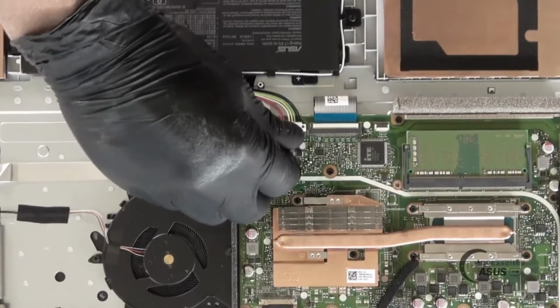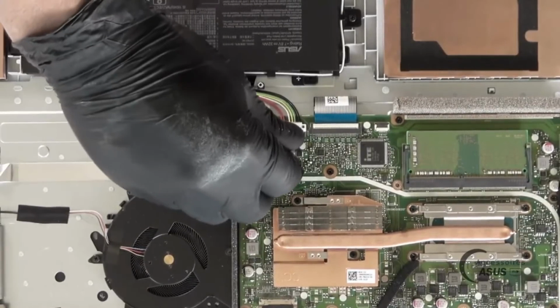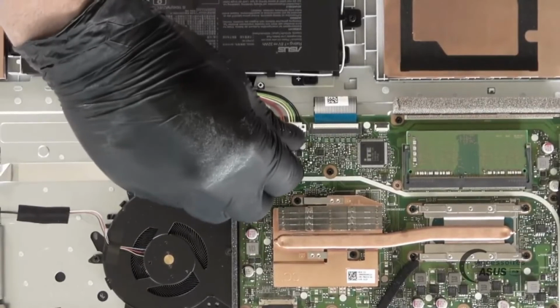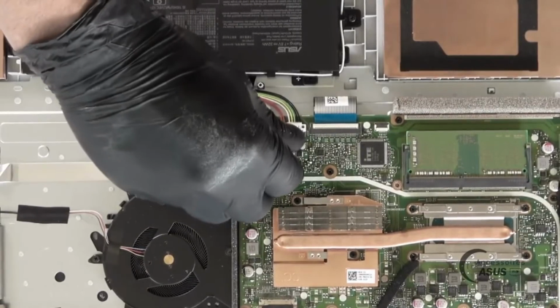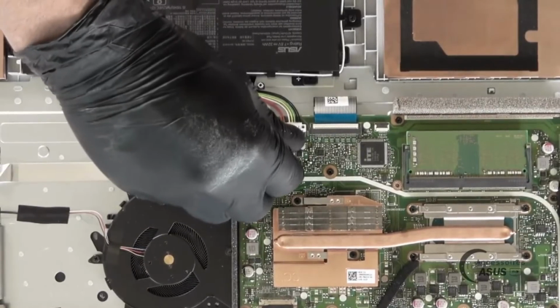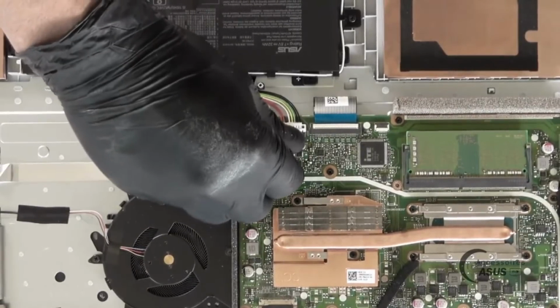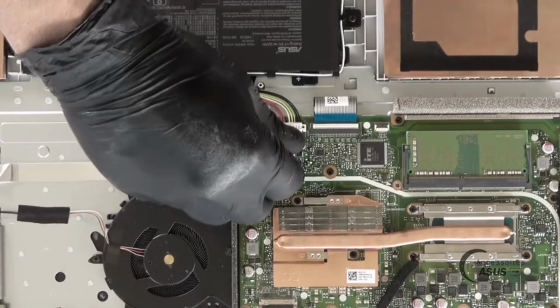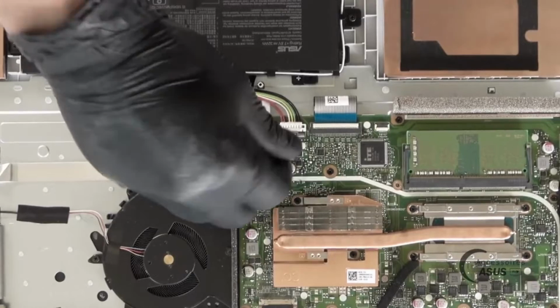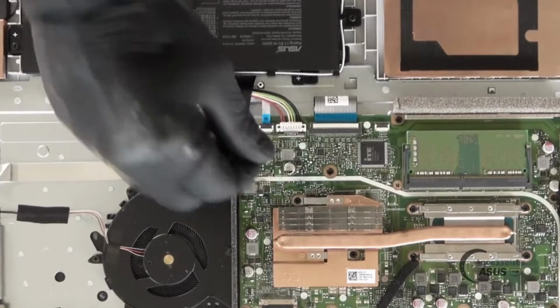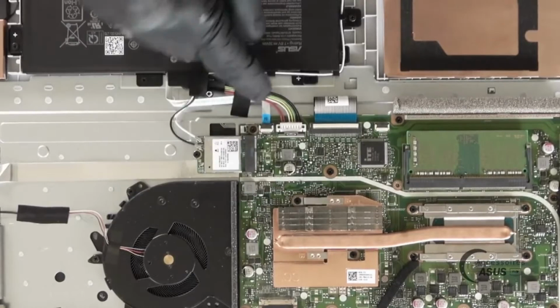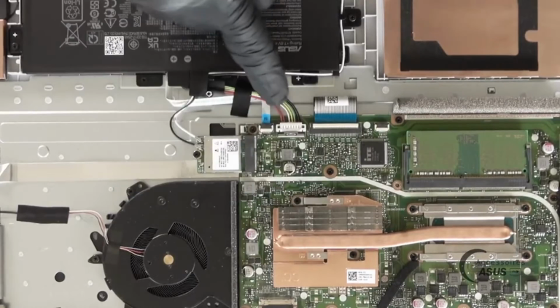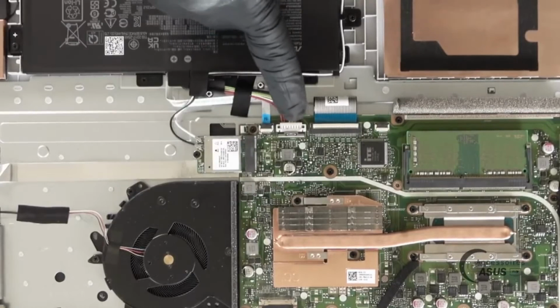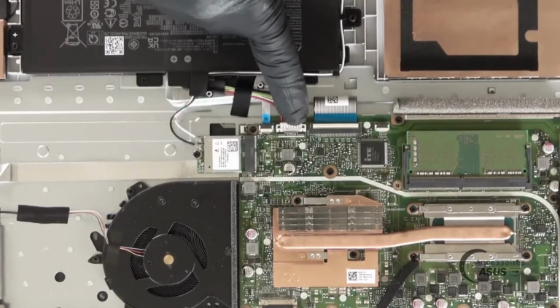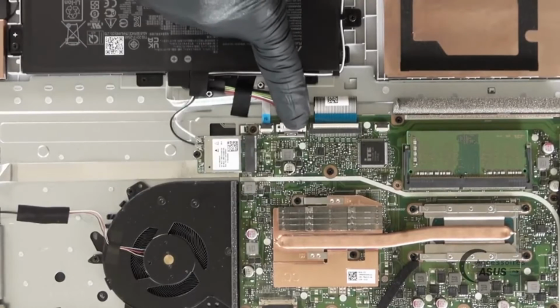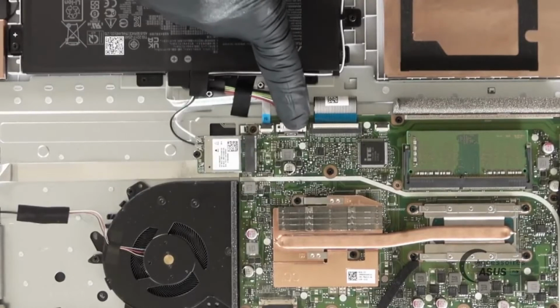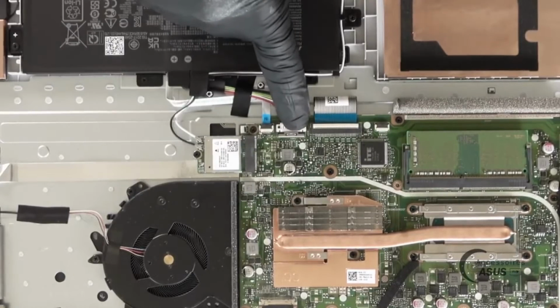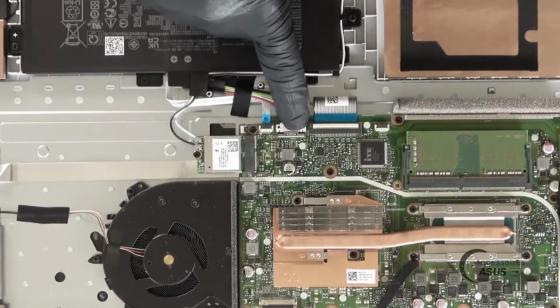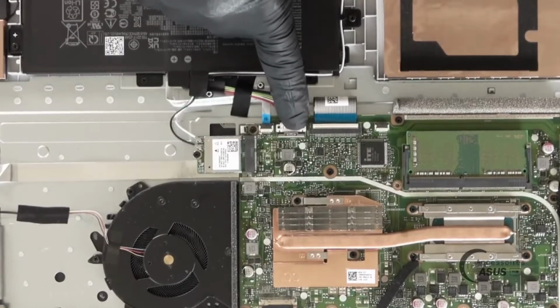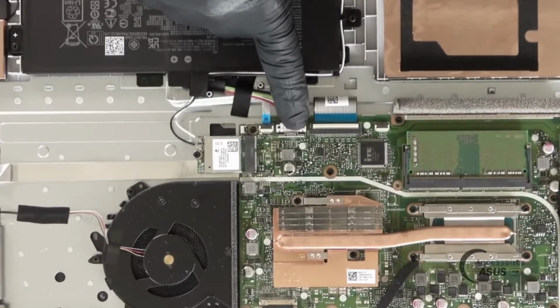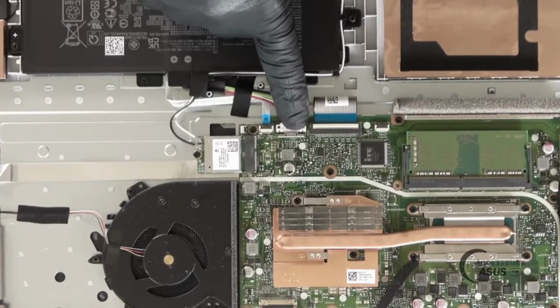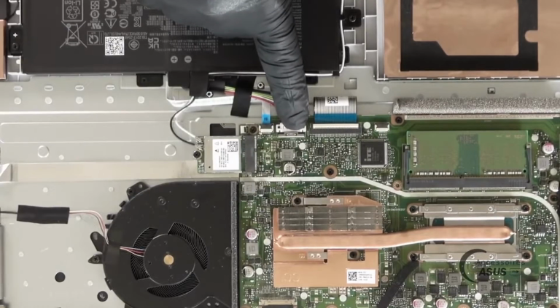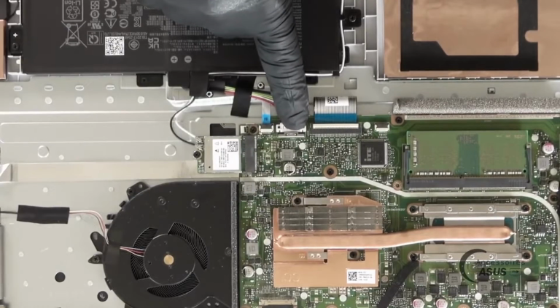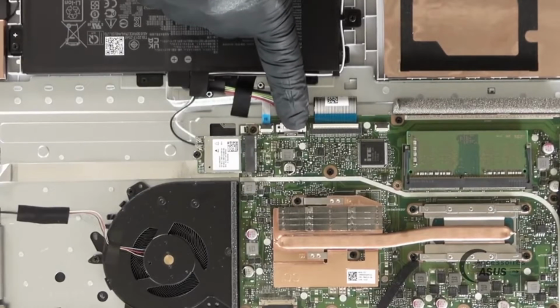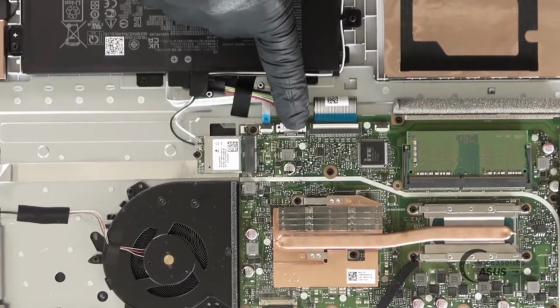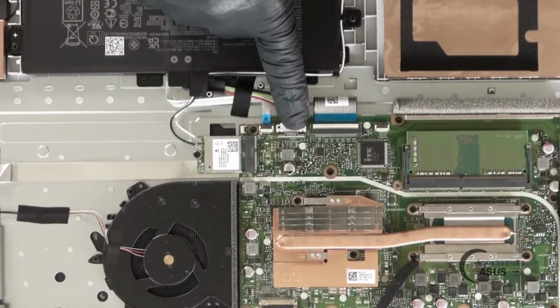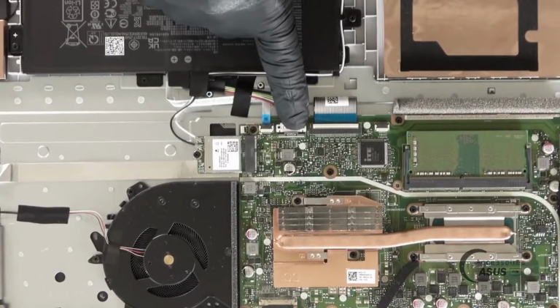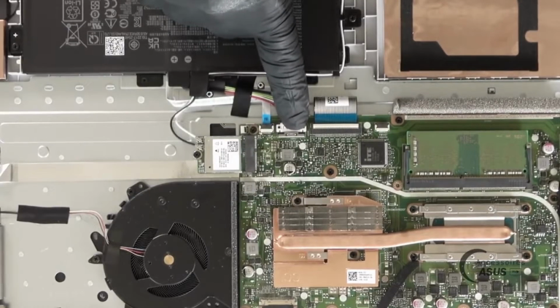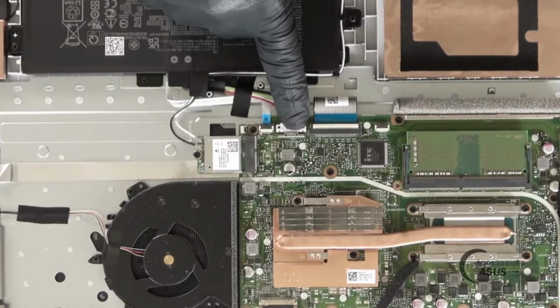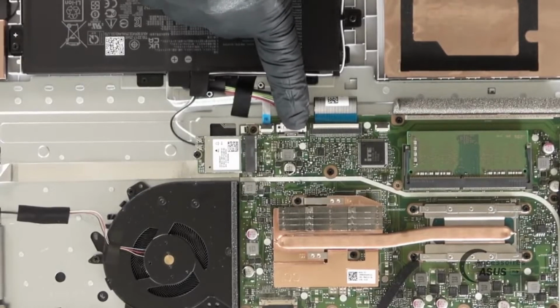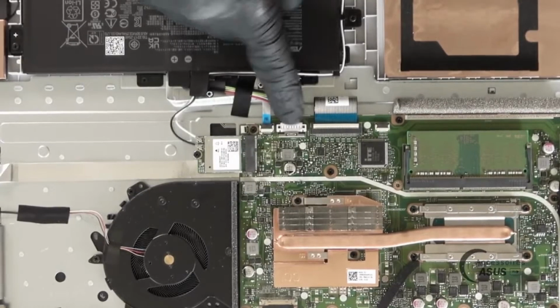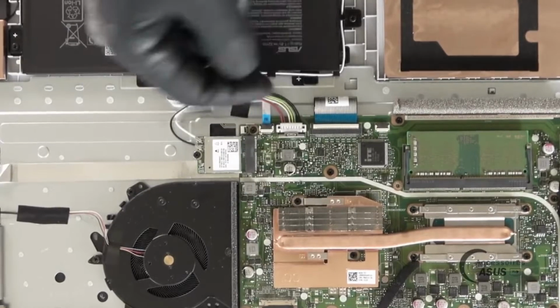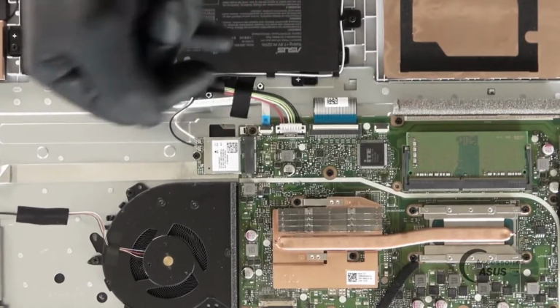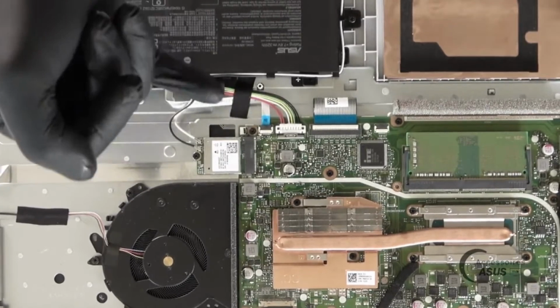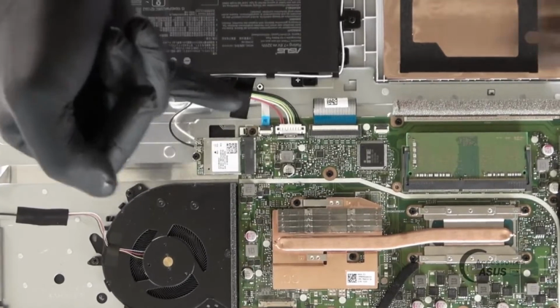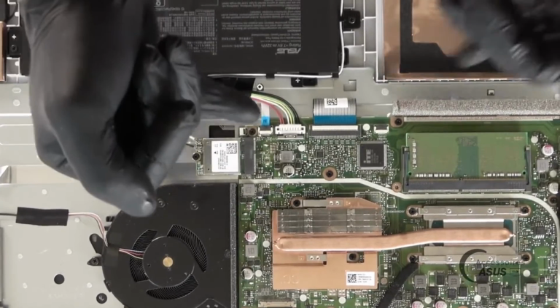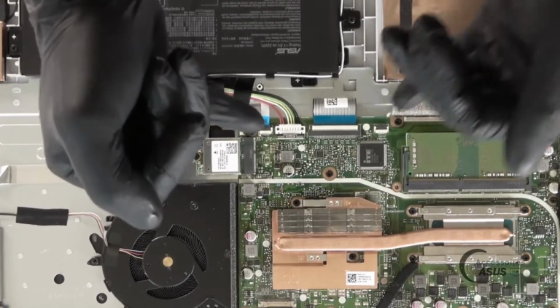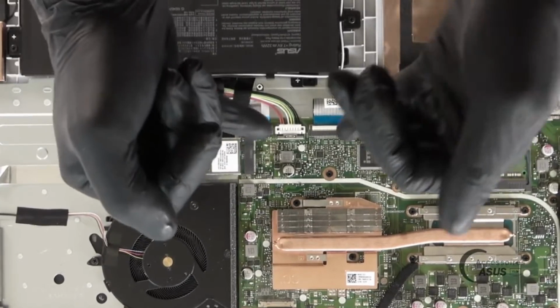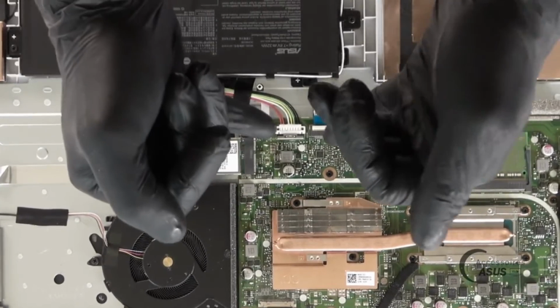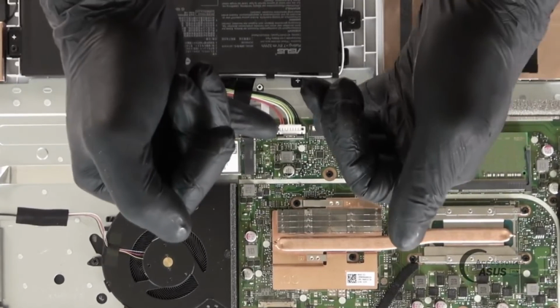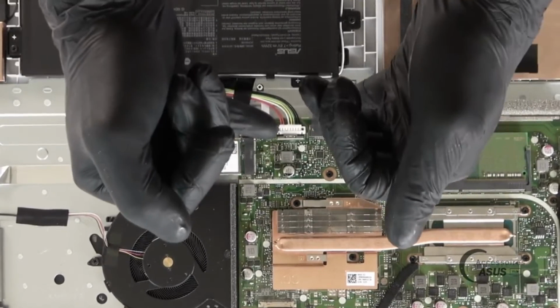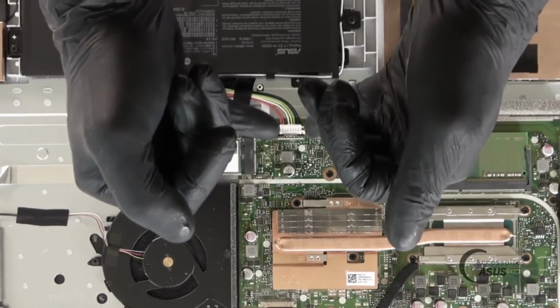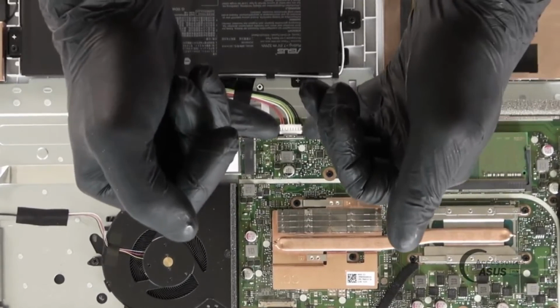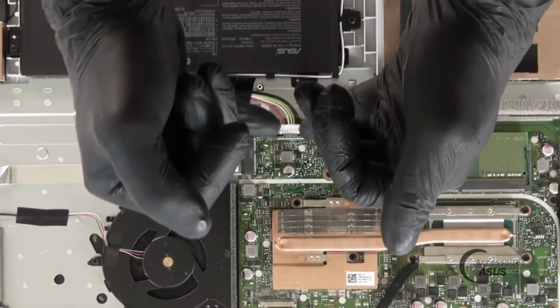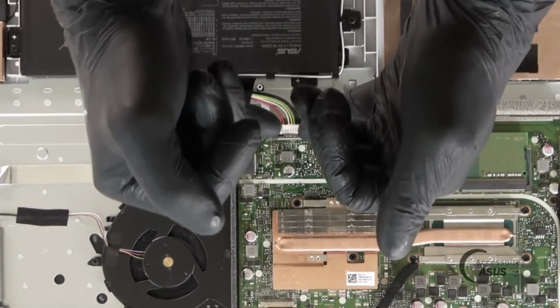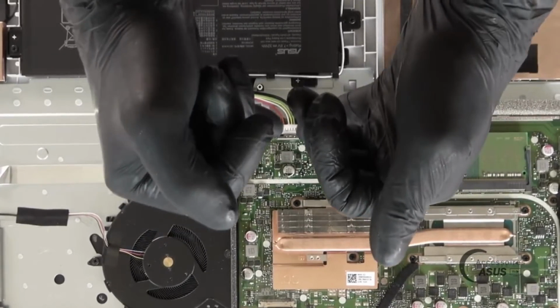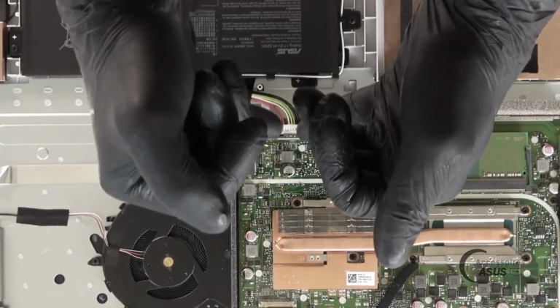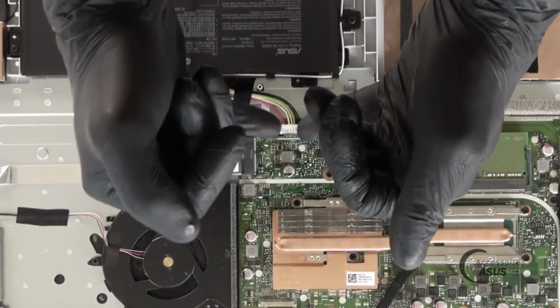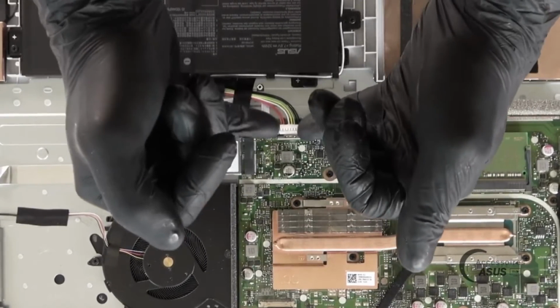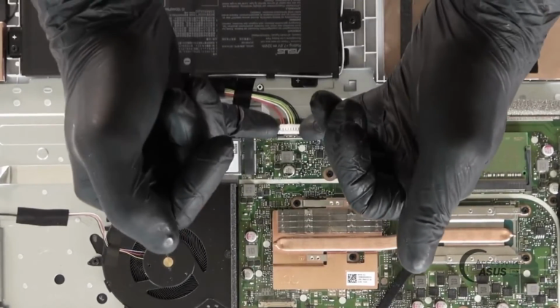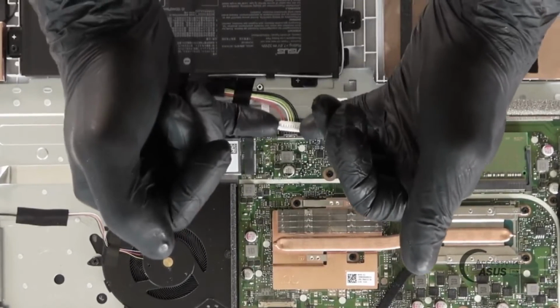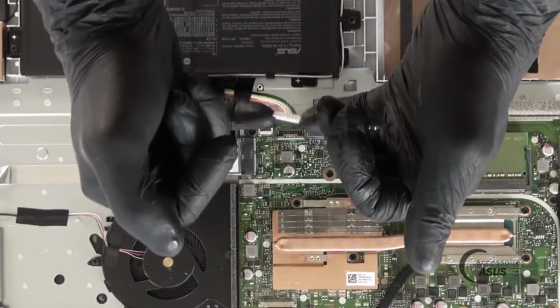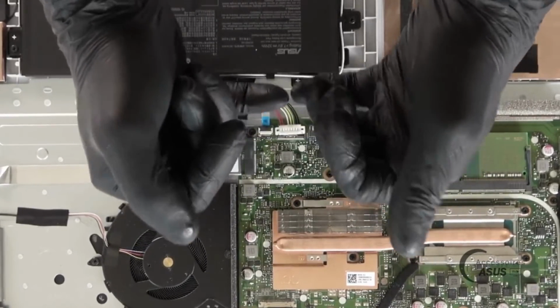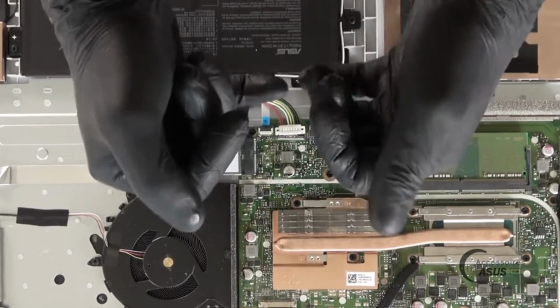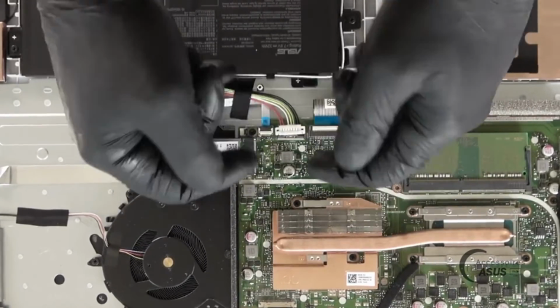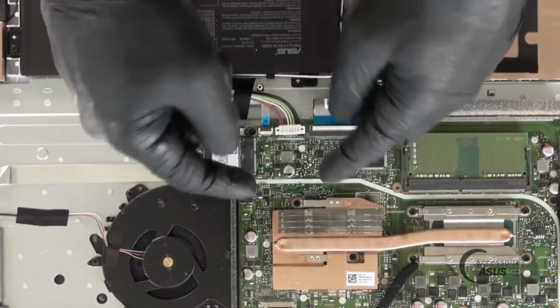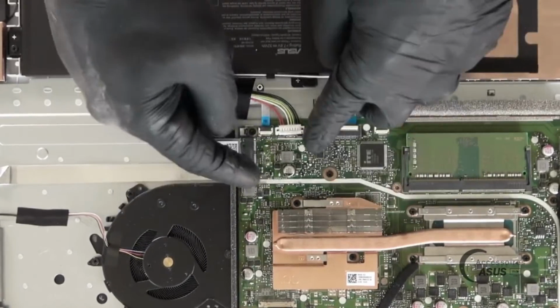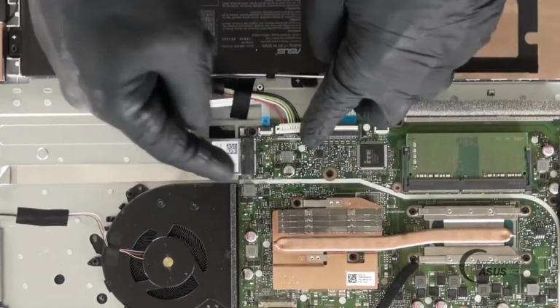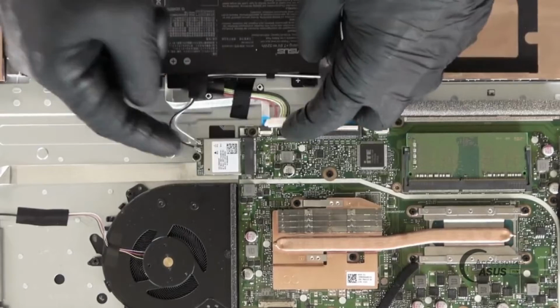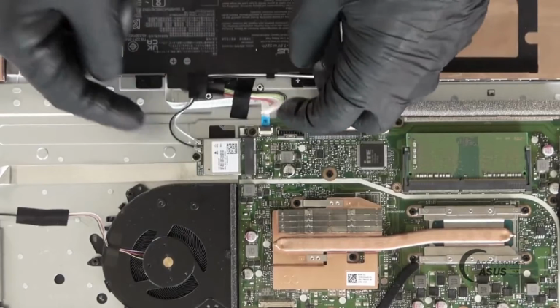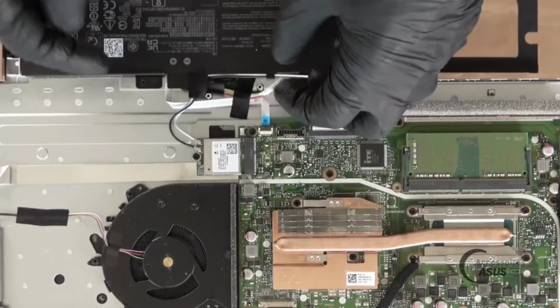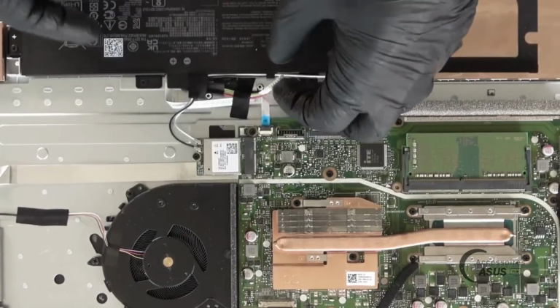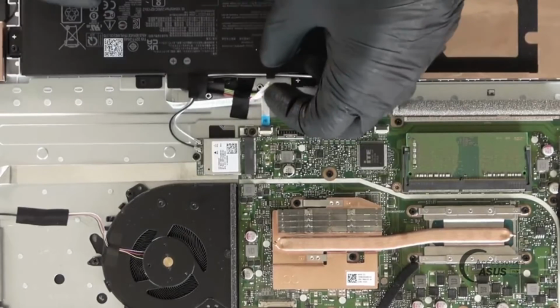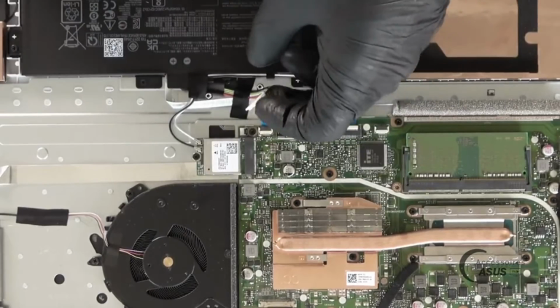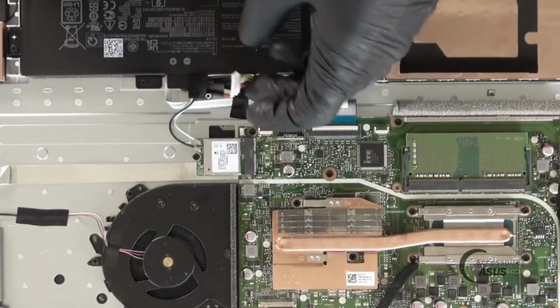To start, I move back the safety of the battery socket, unplug the battery, and this is to avoid a short circuit with the screwdriver.